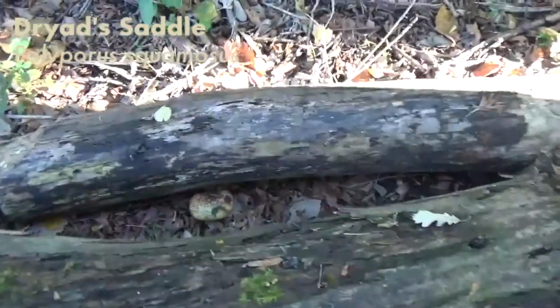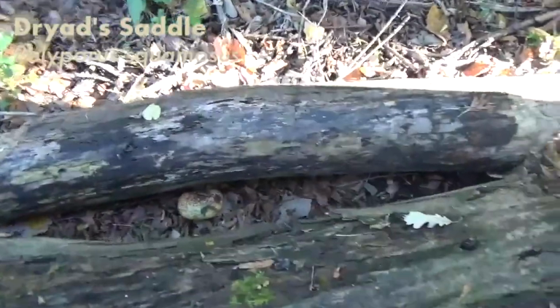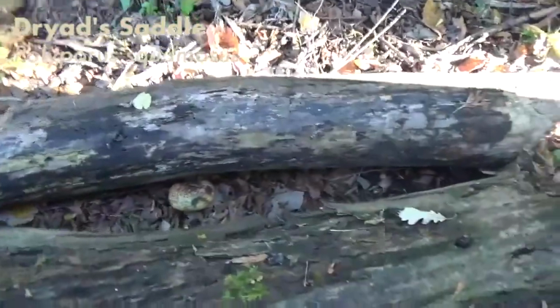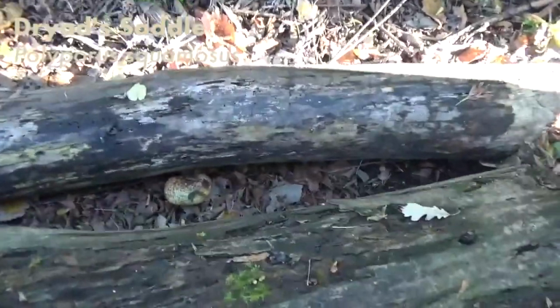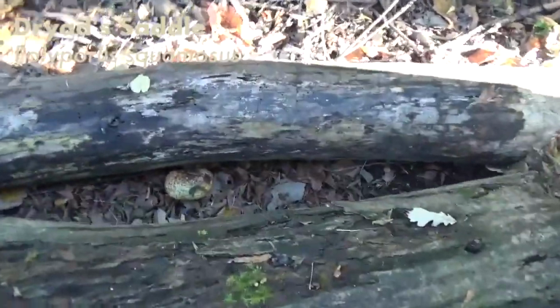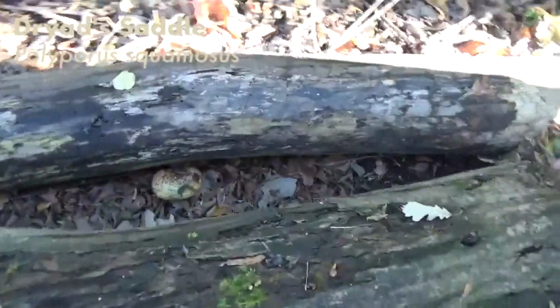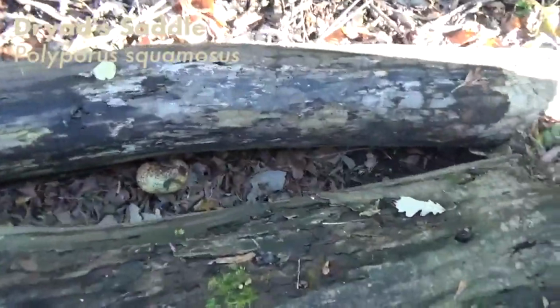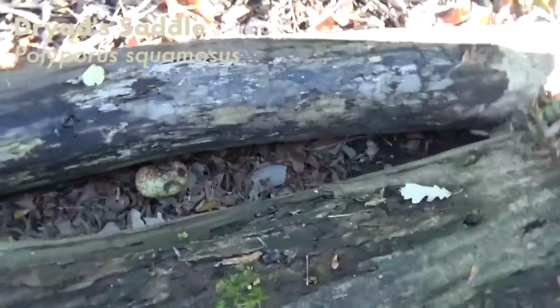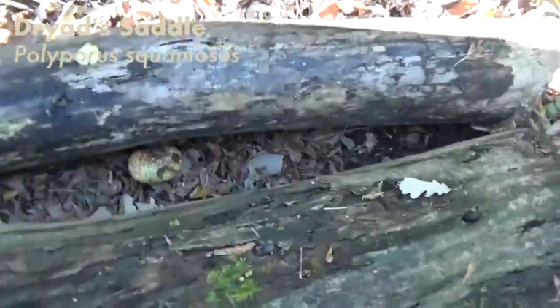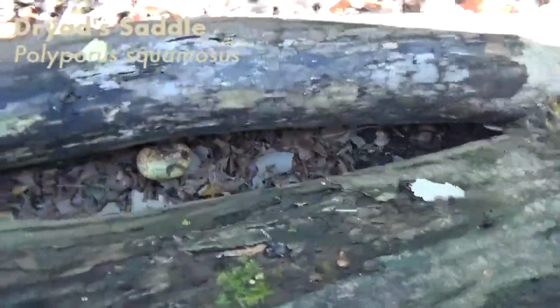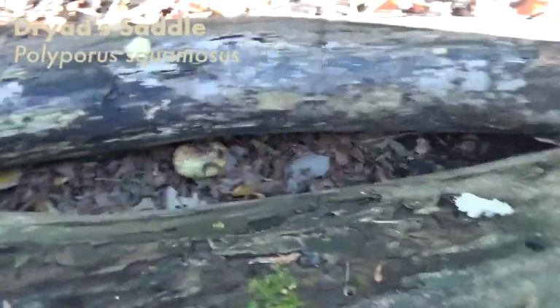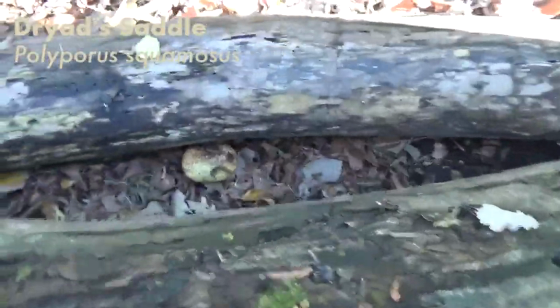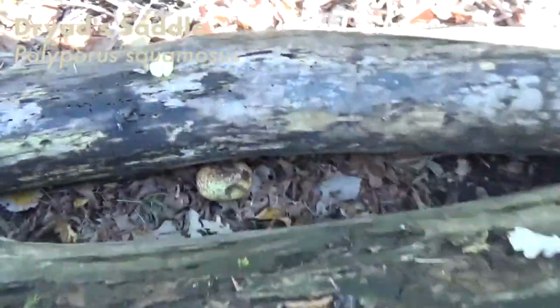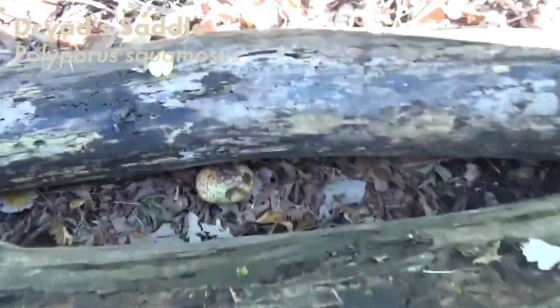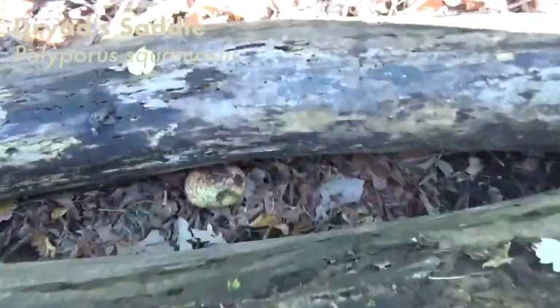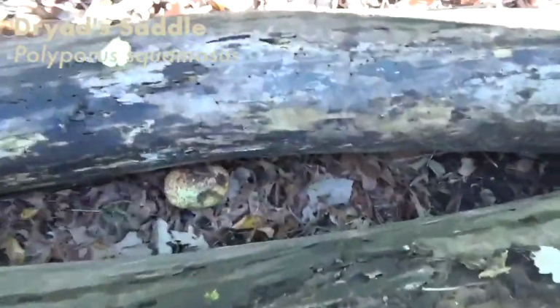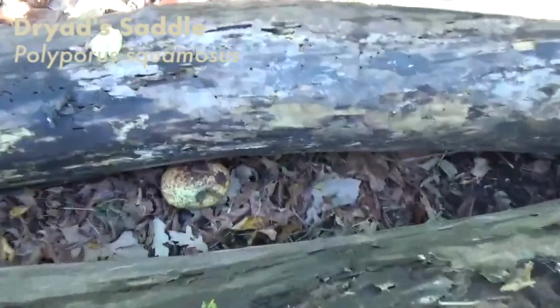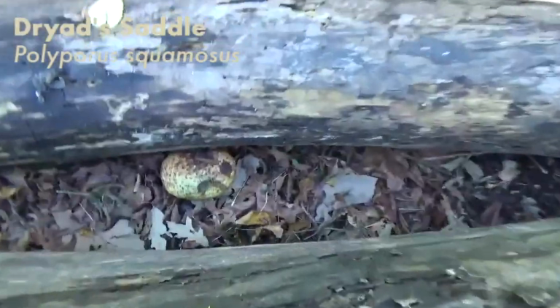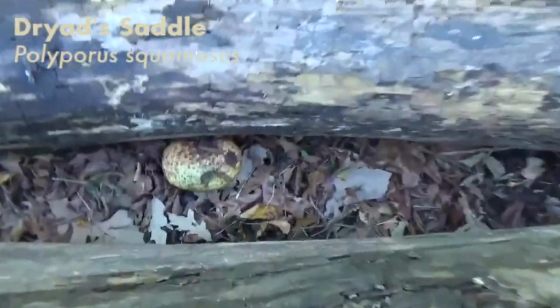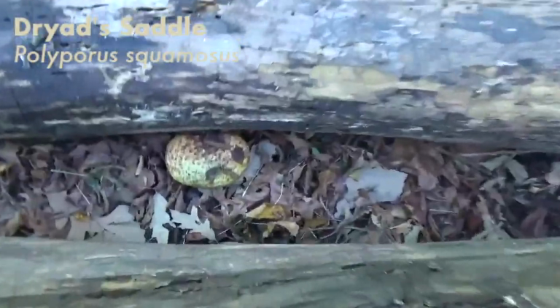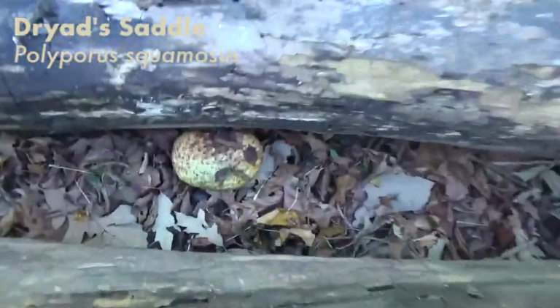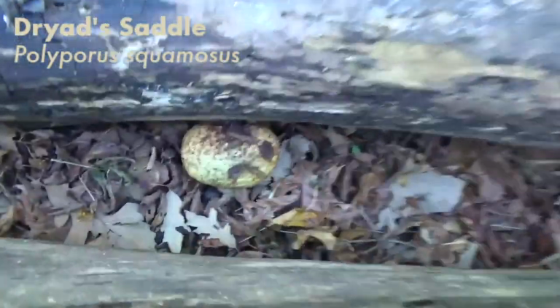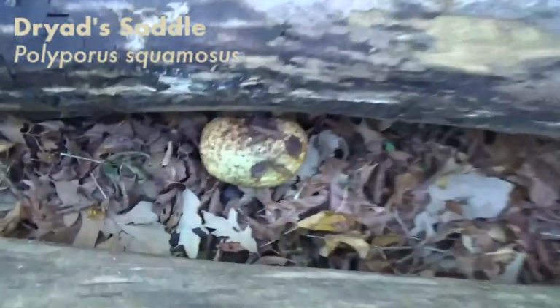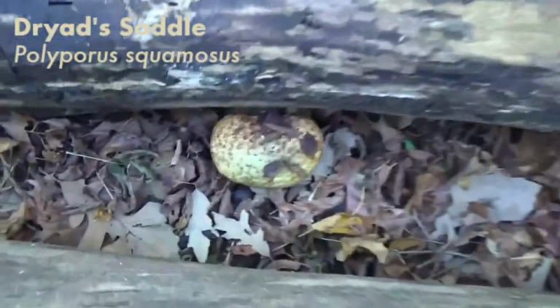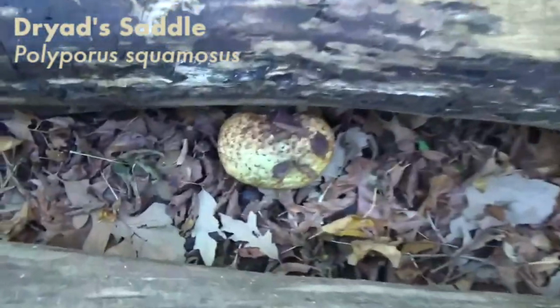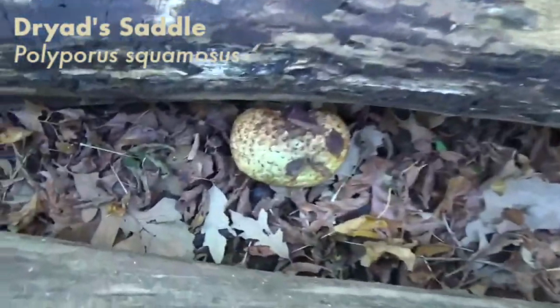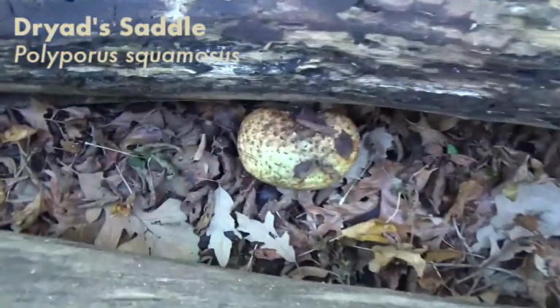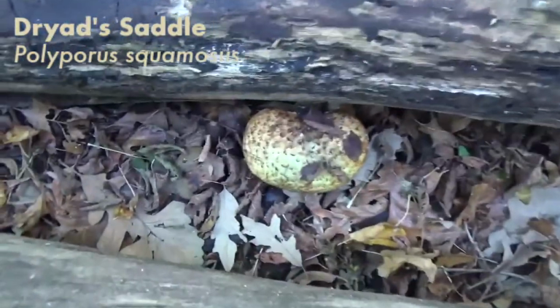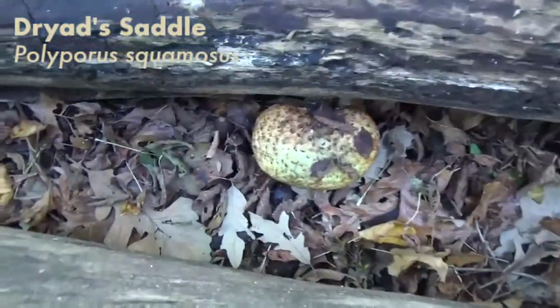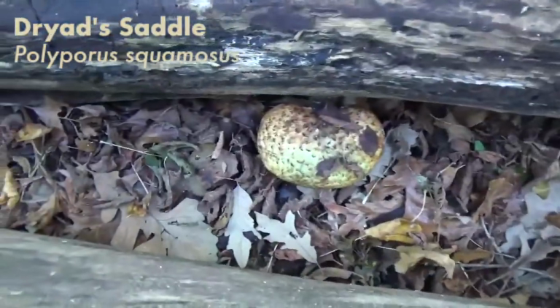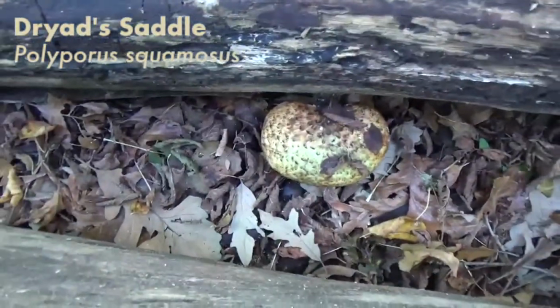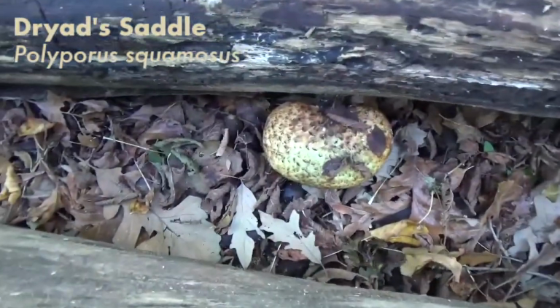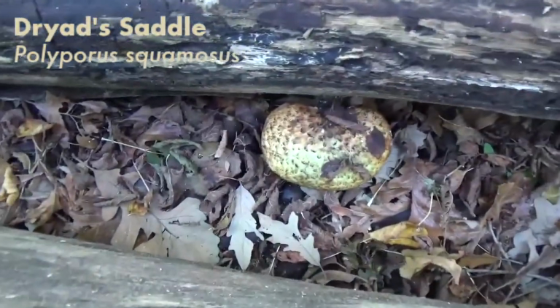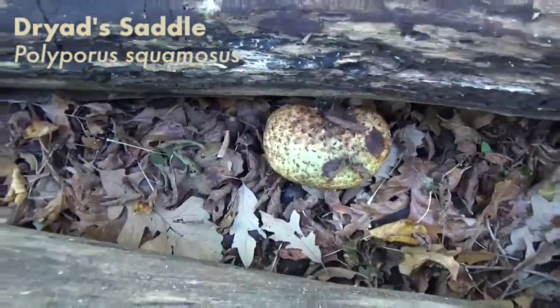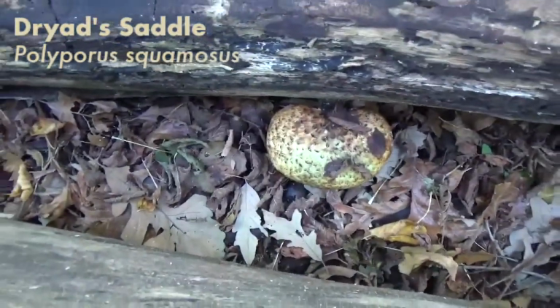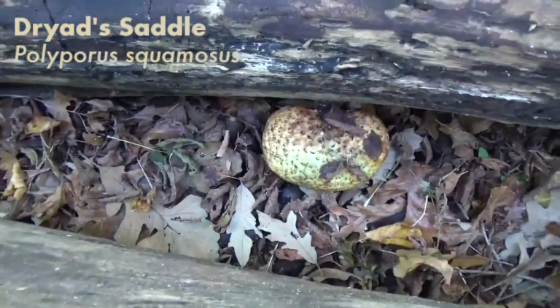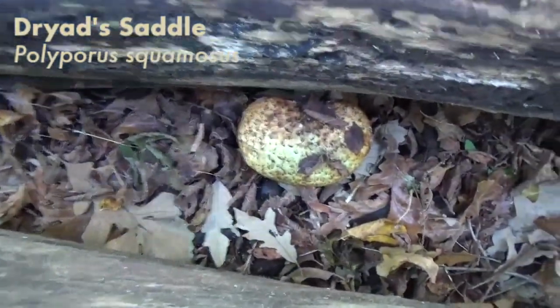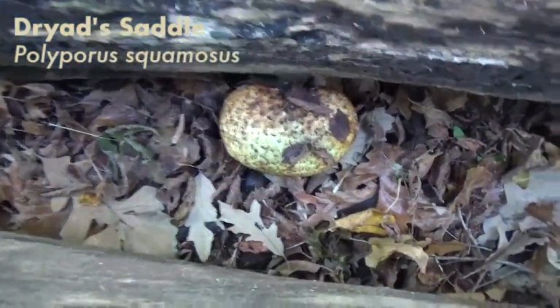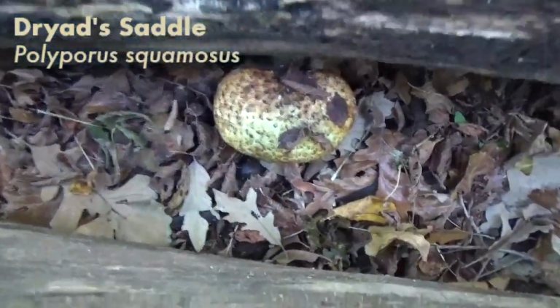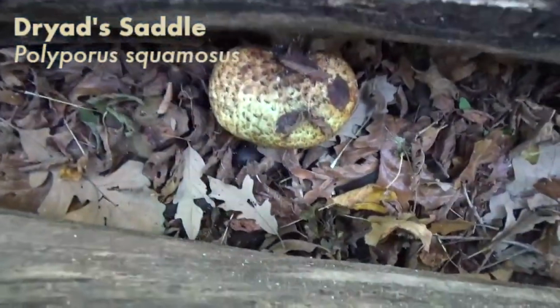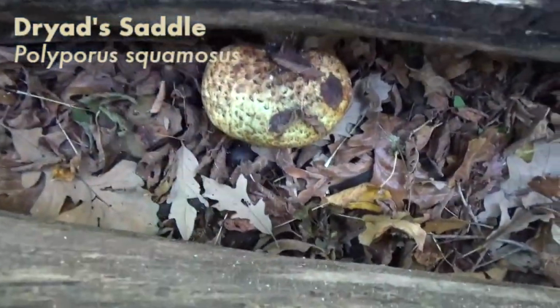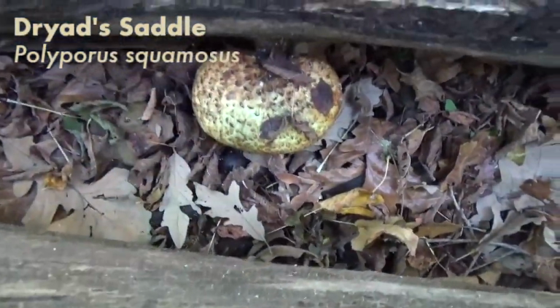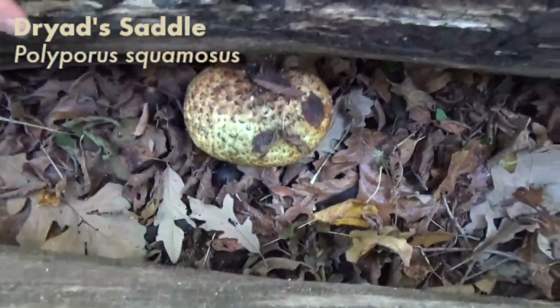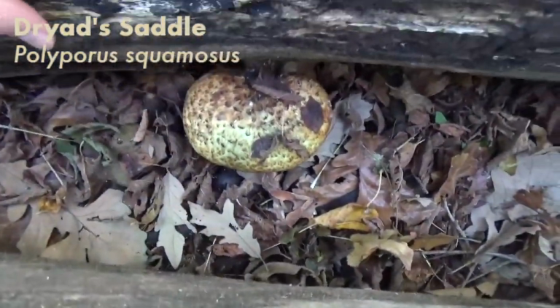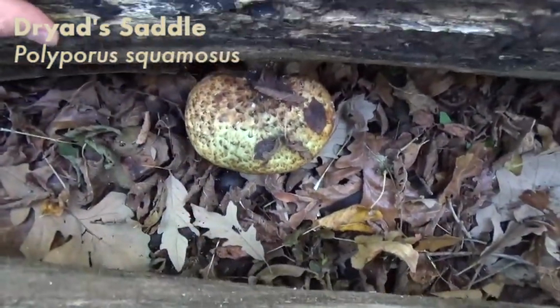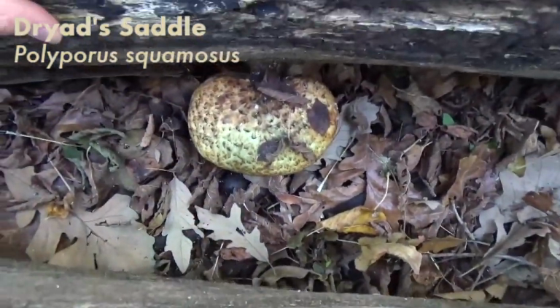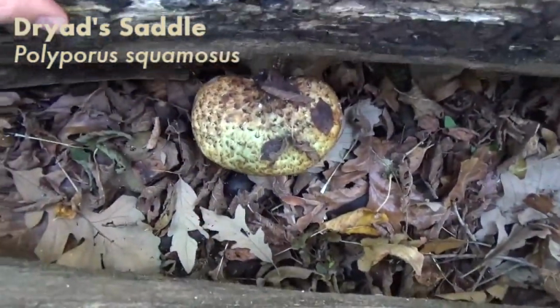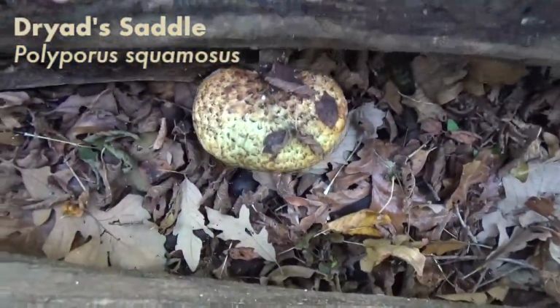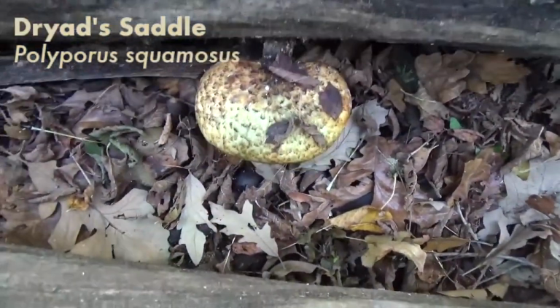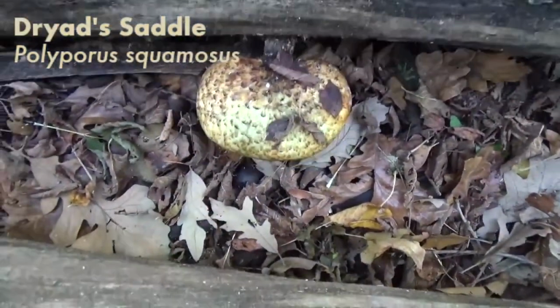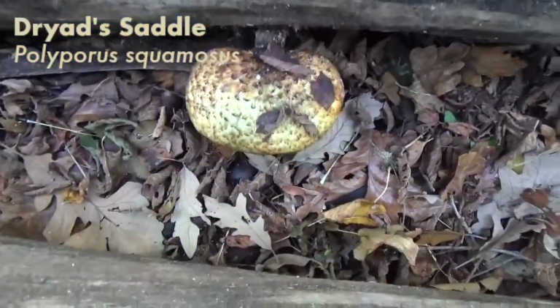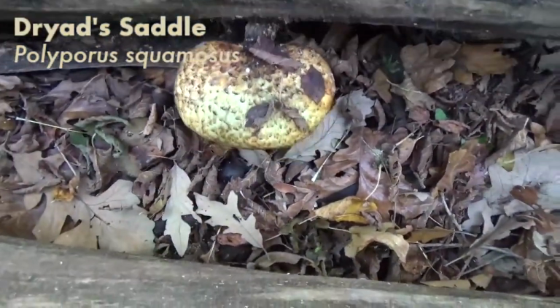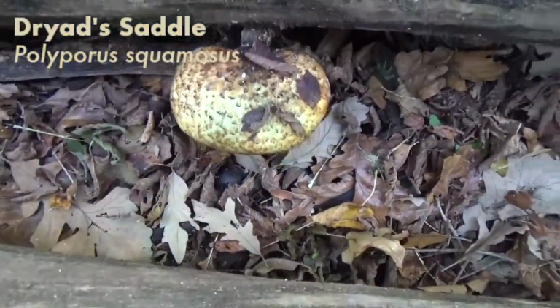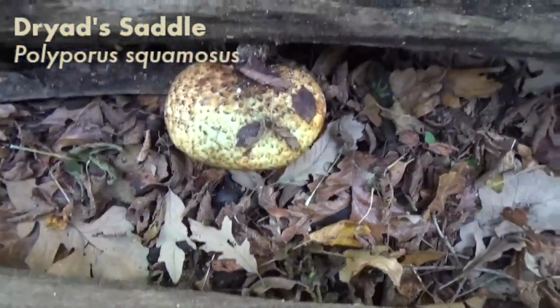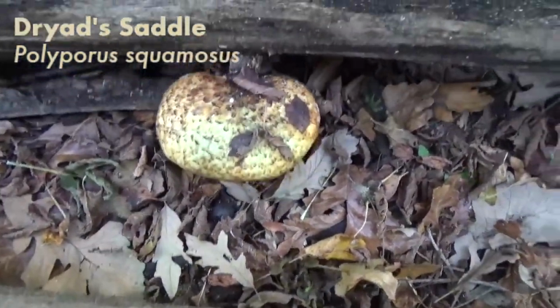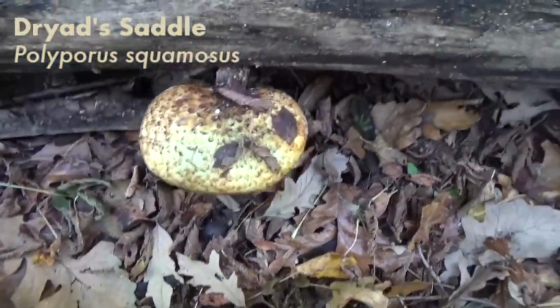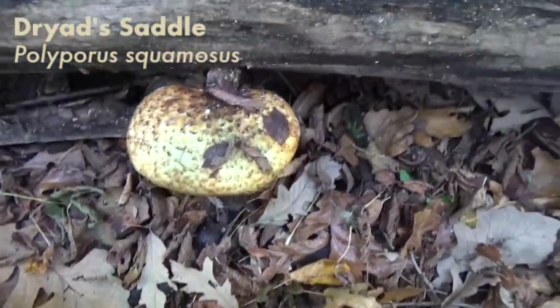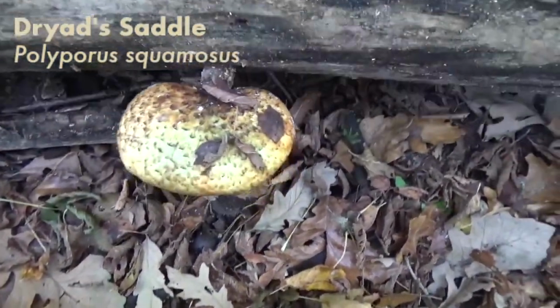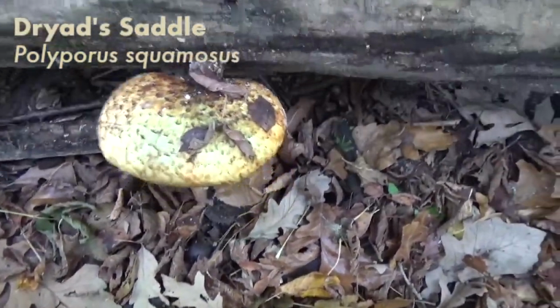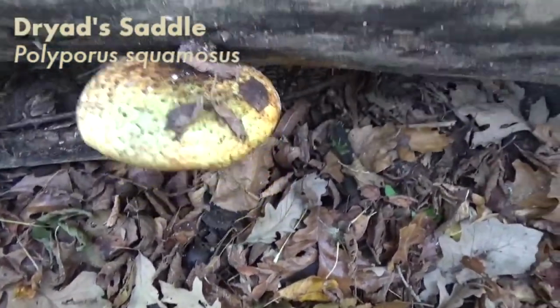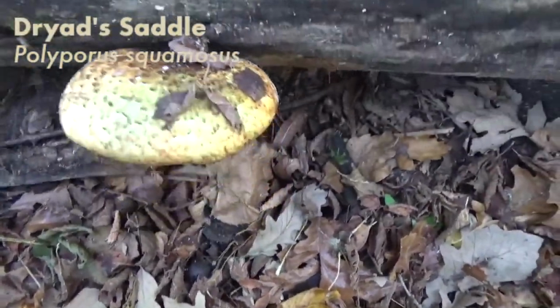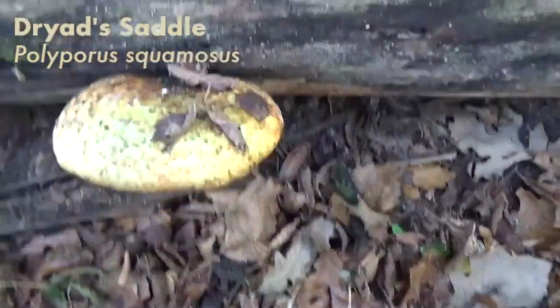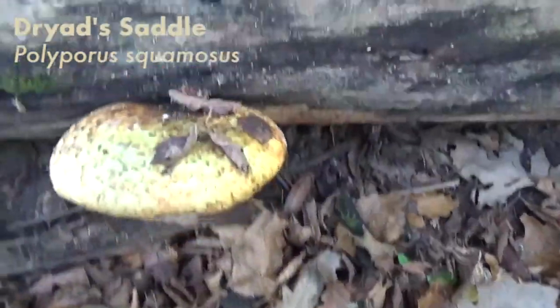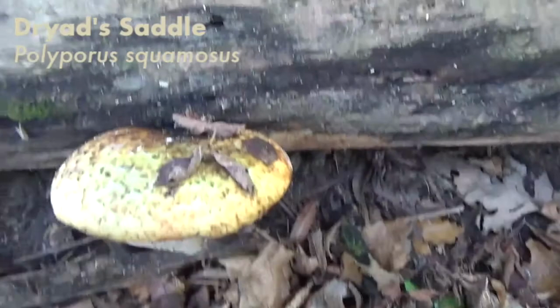I wasn't expecting to find one so quick. Awesome!